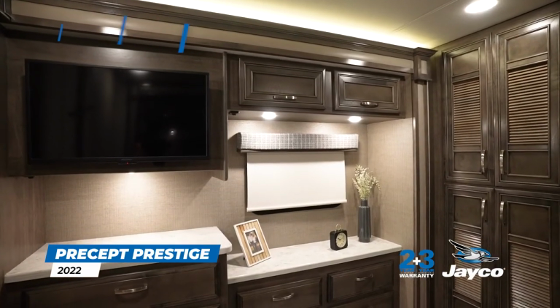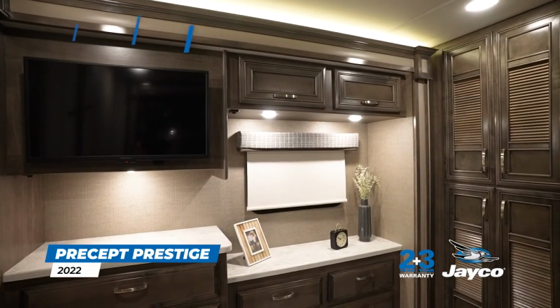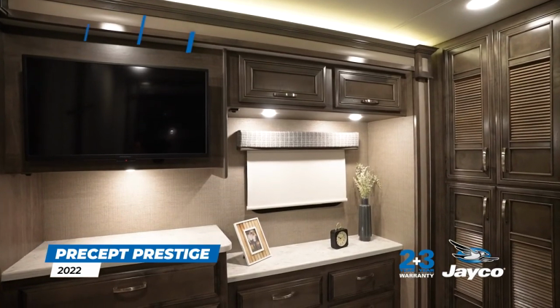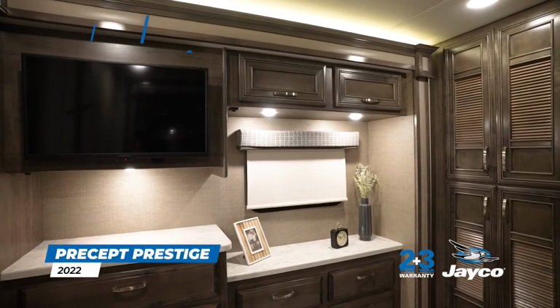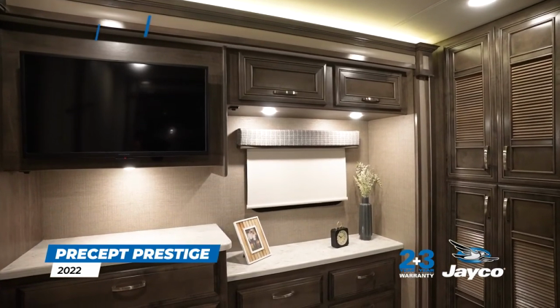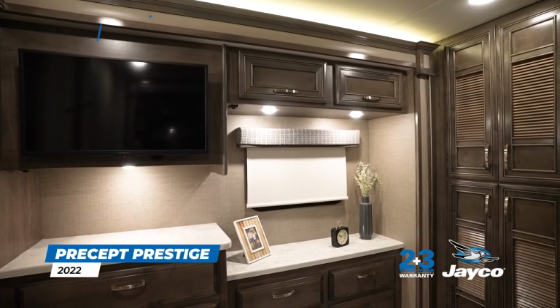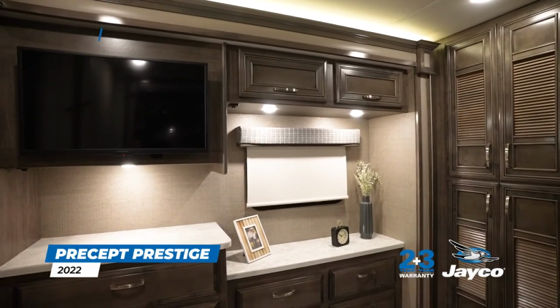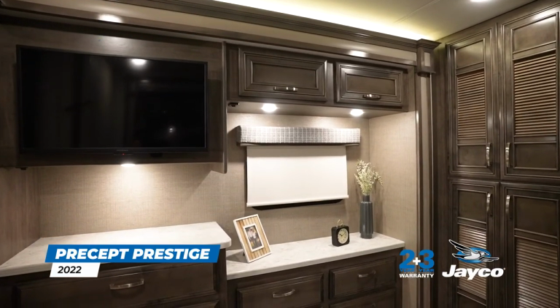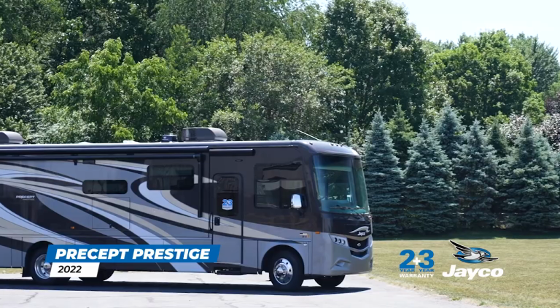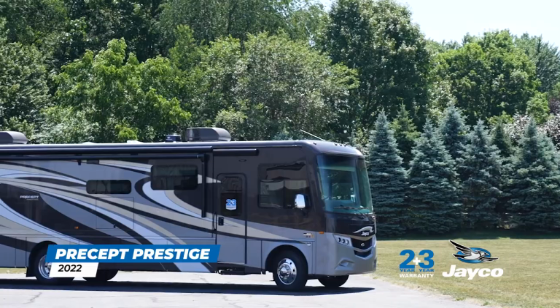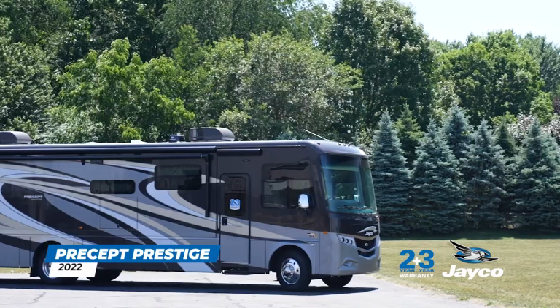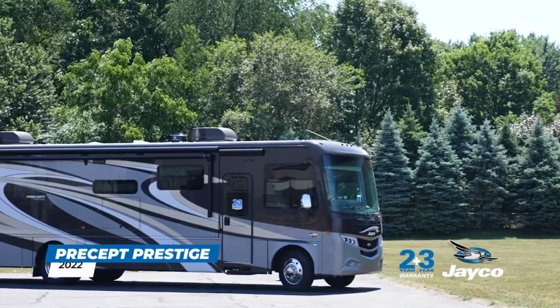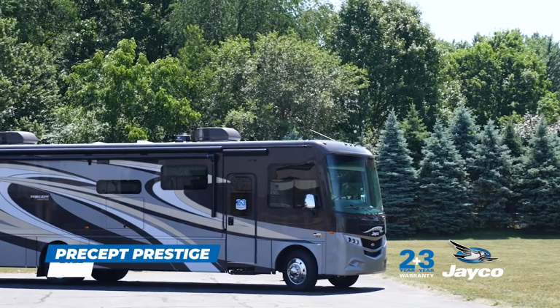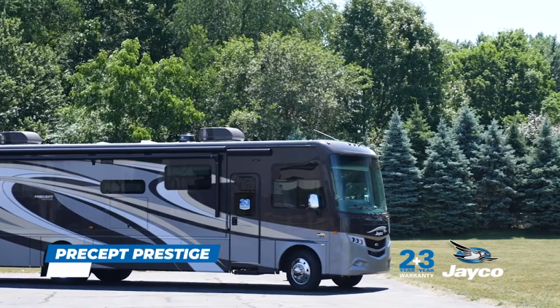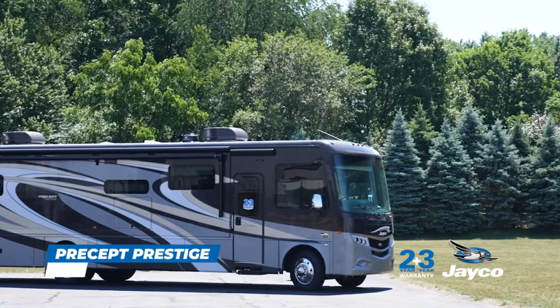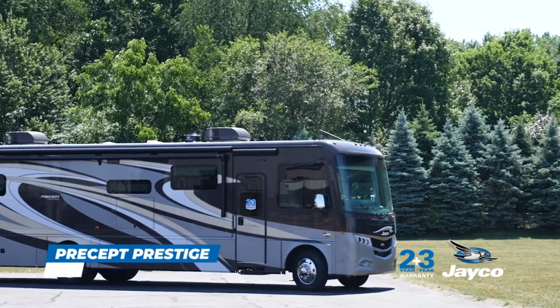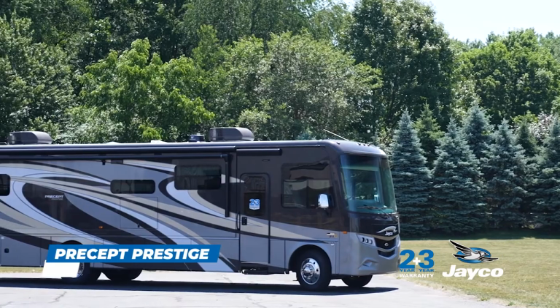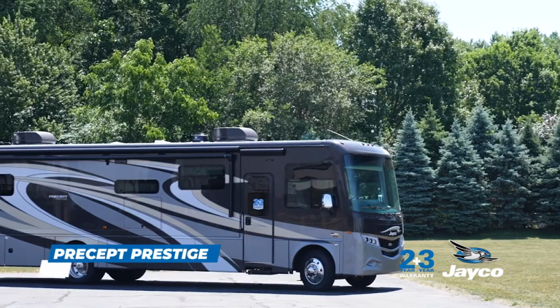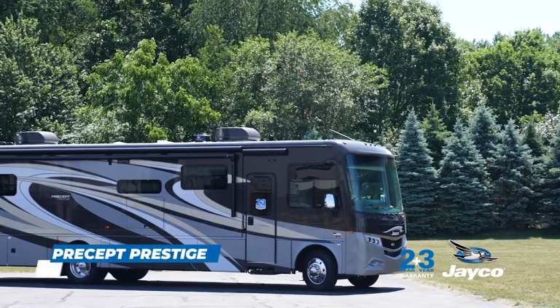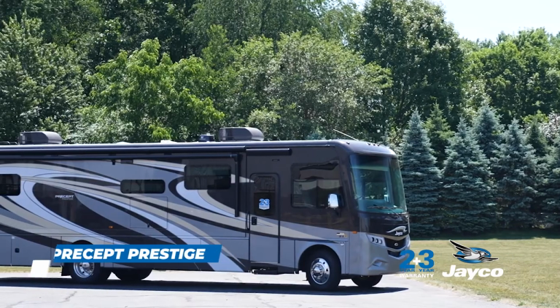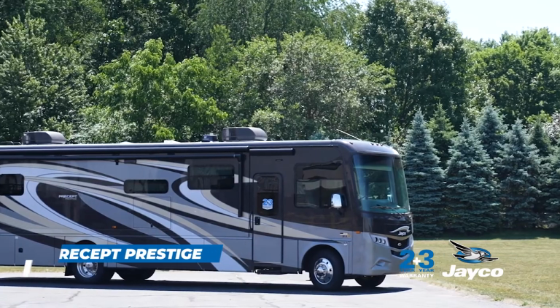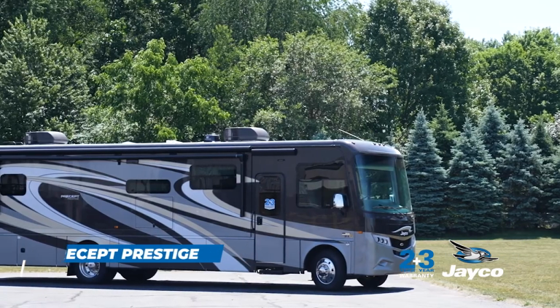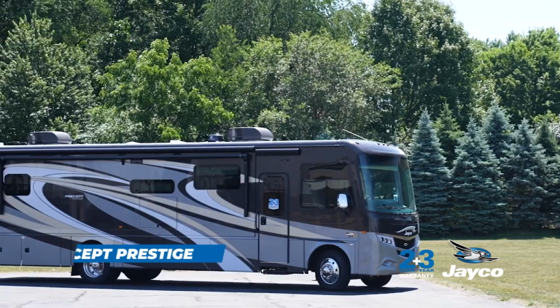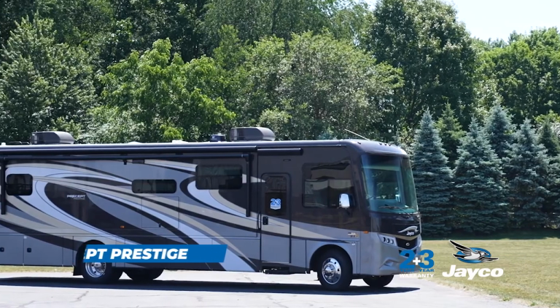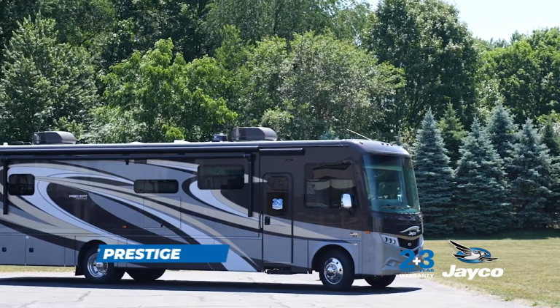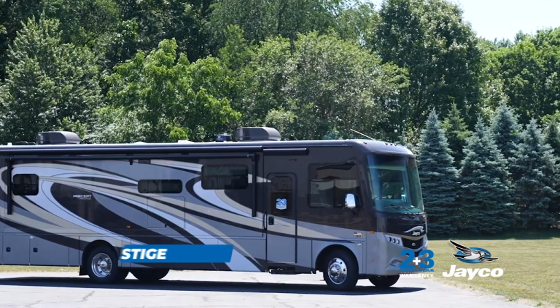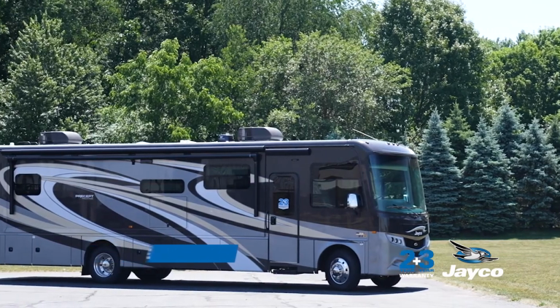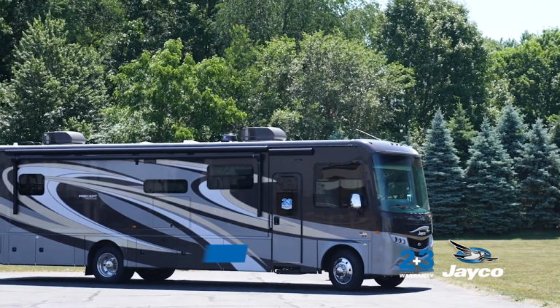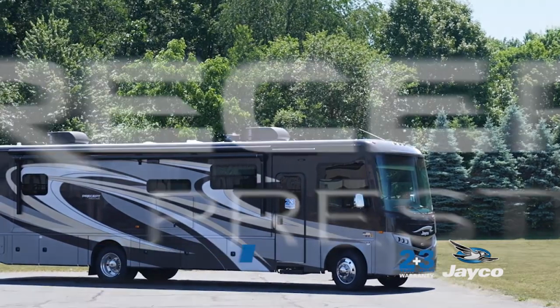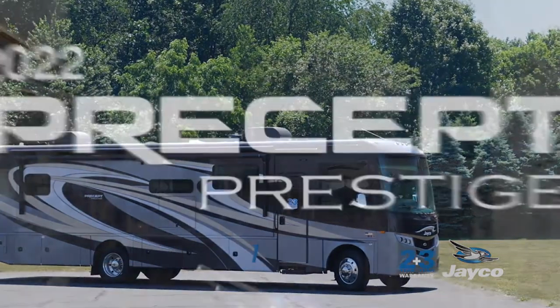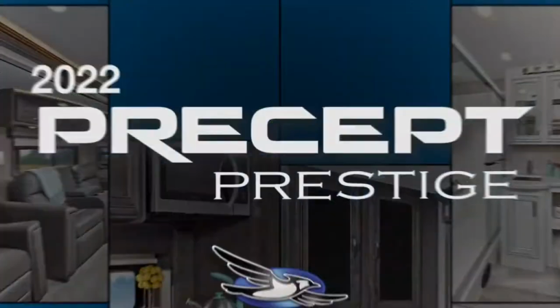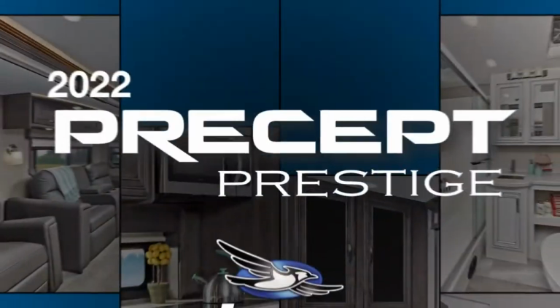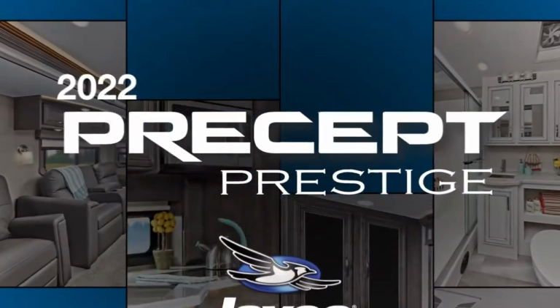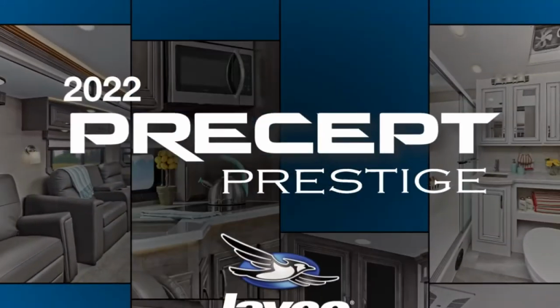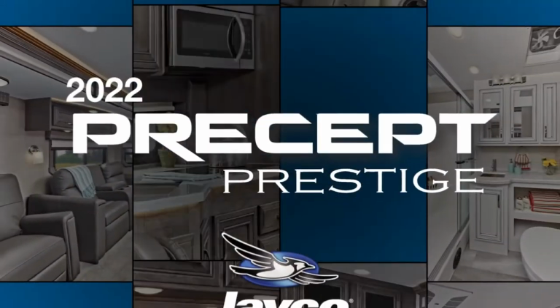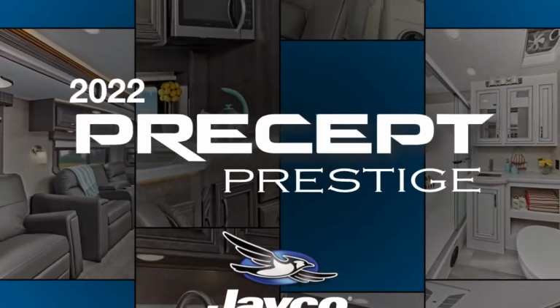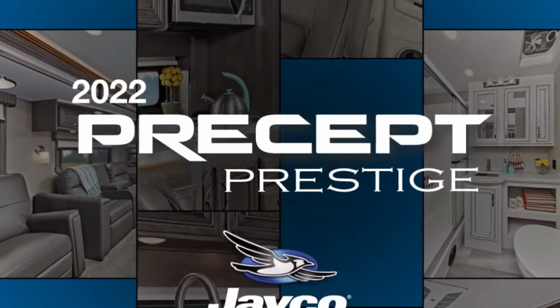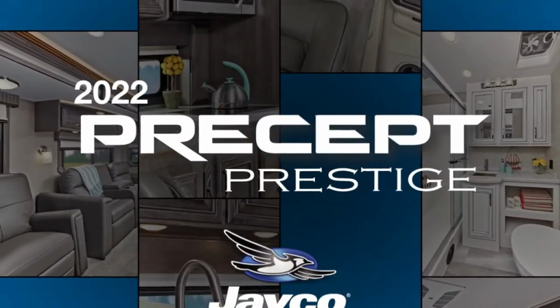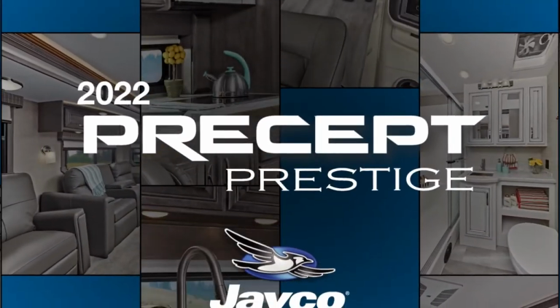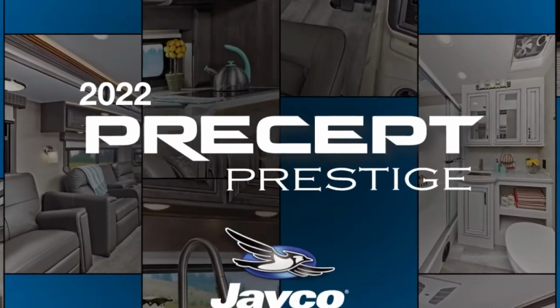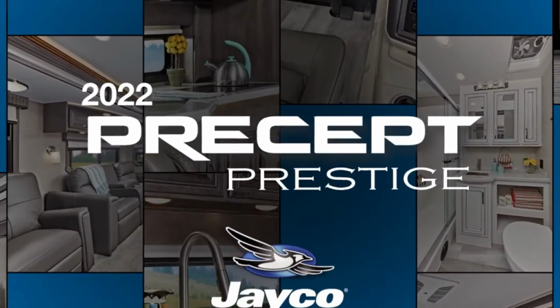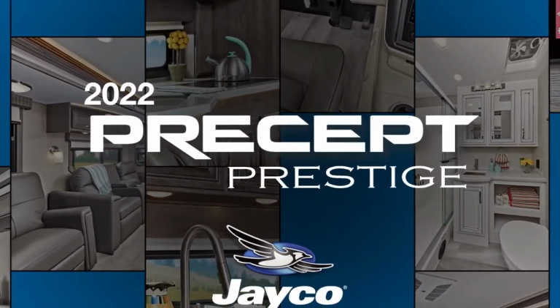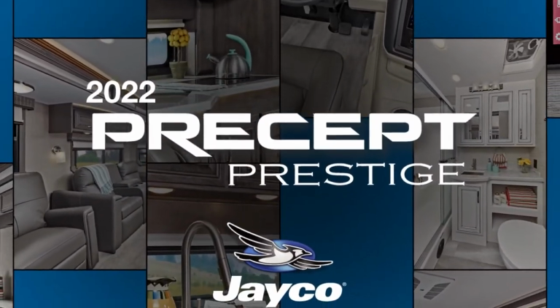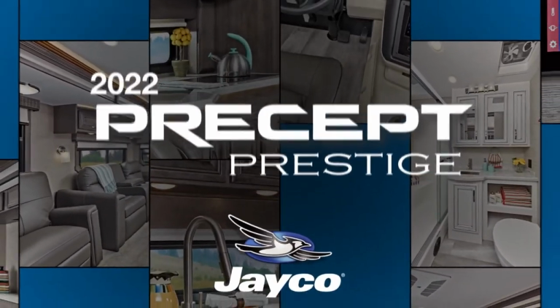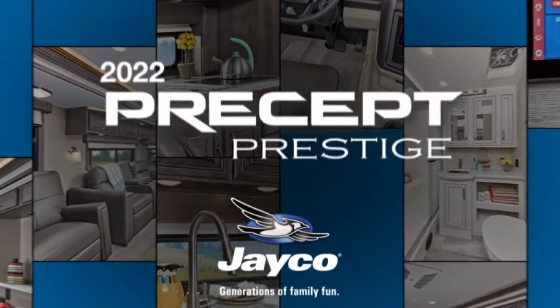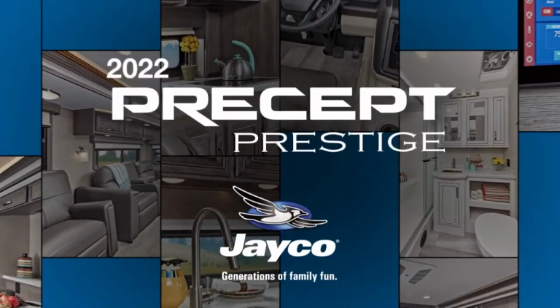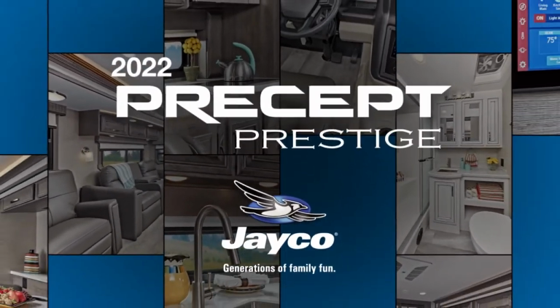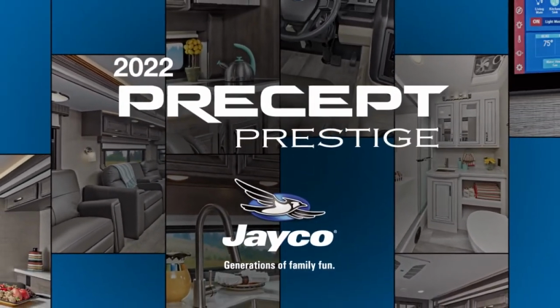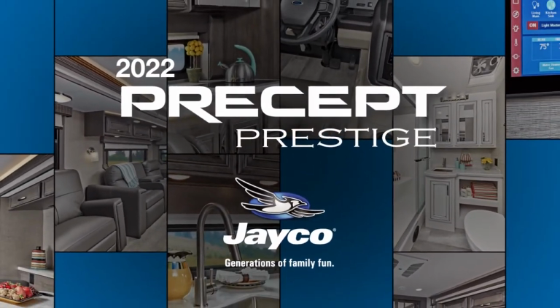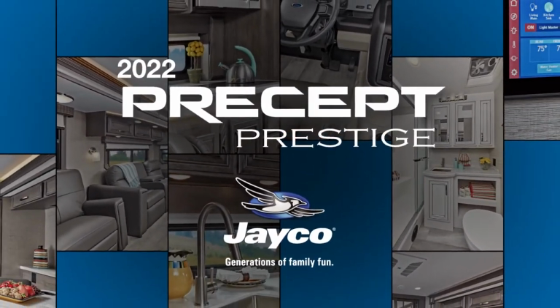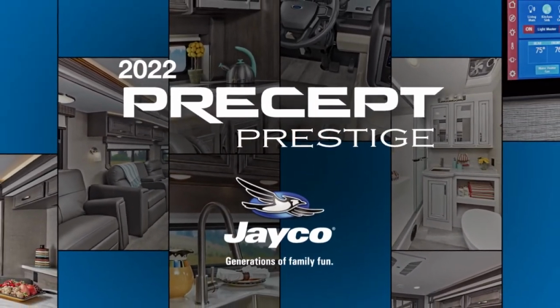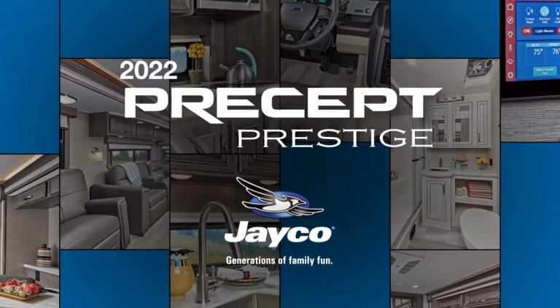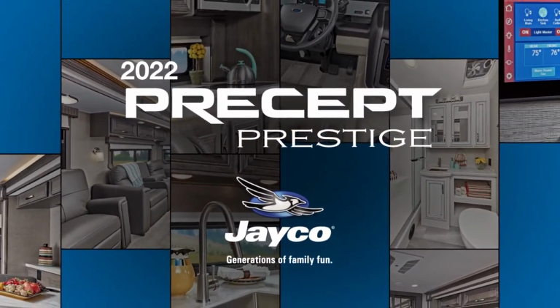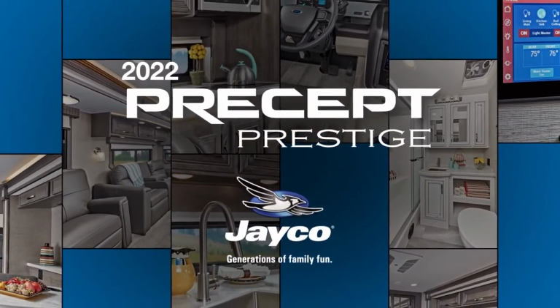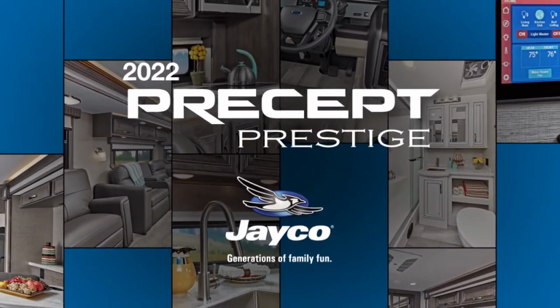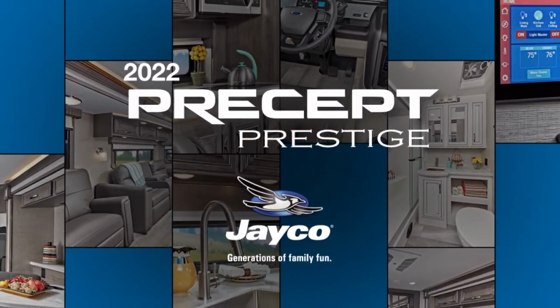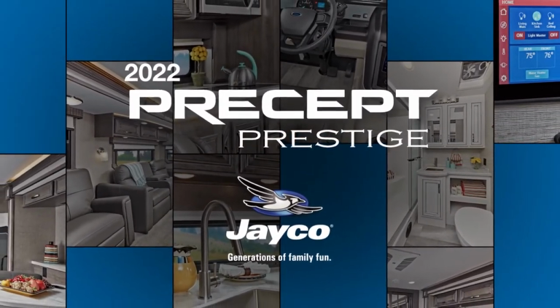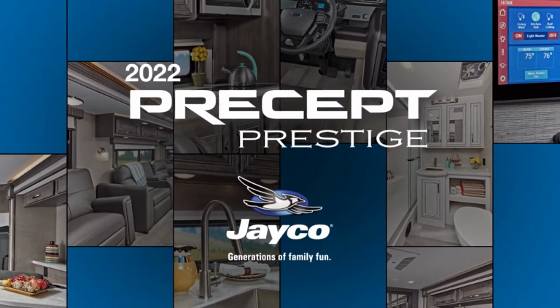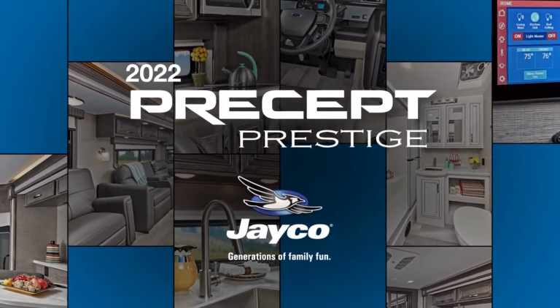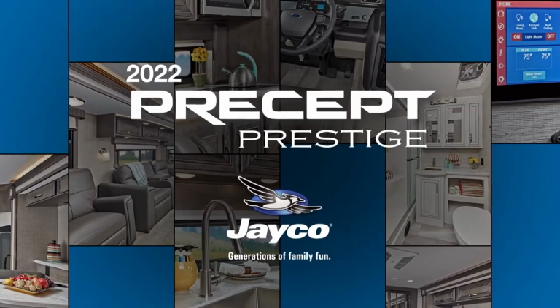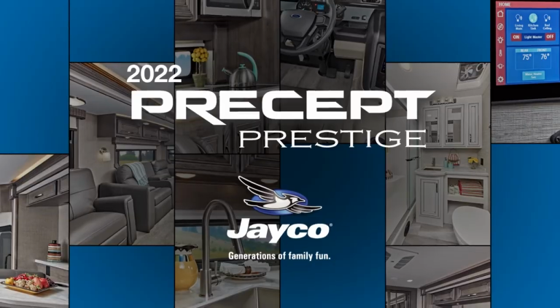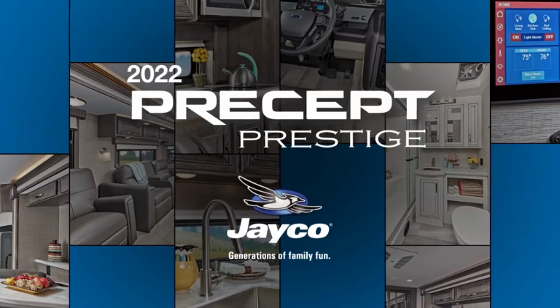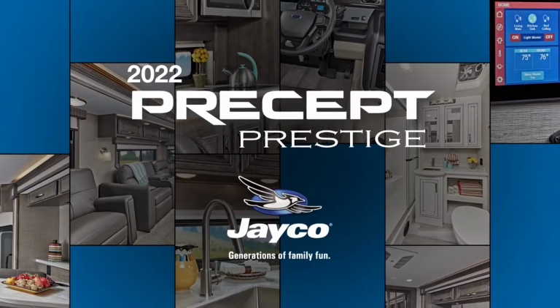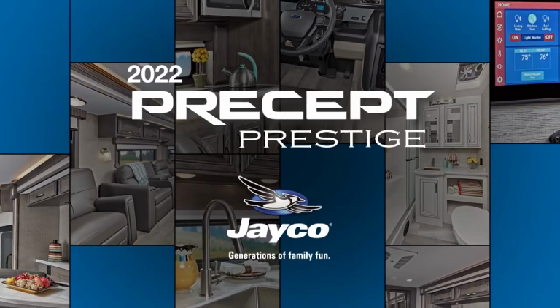For more information on the 2022 Precept Prestige, visit us at jayco.com or visit your local Precept Prestige dealer.